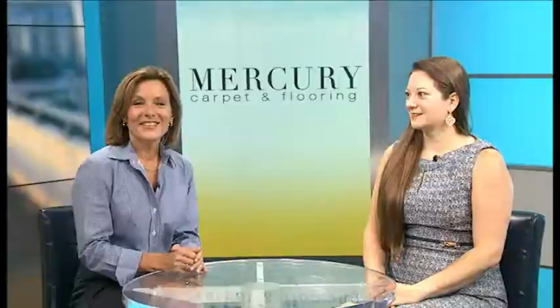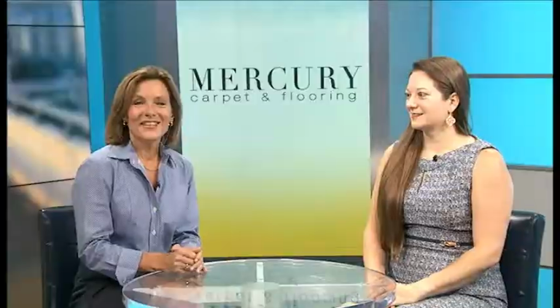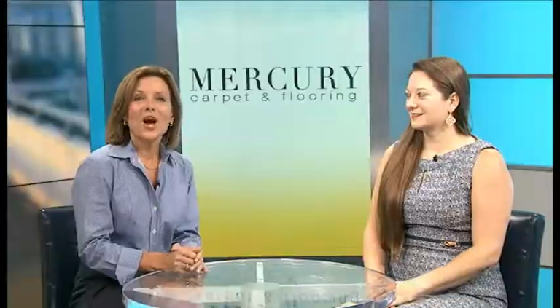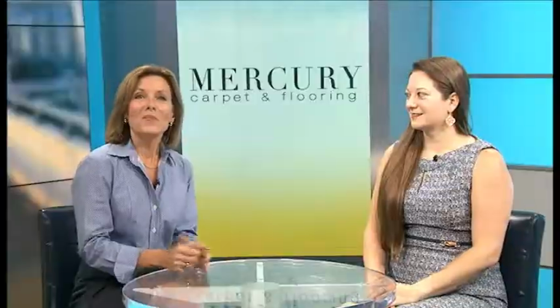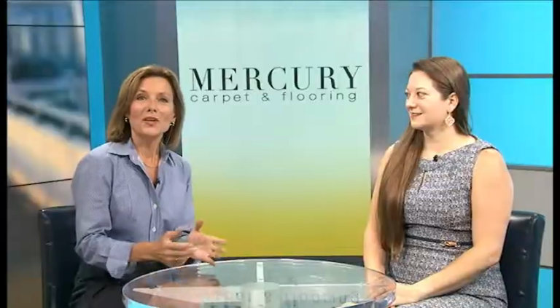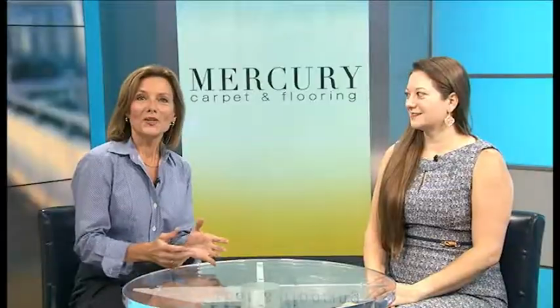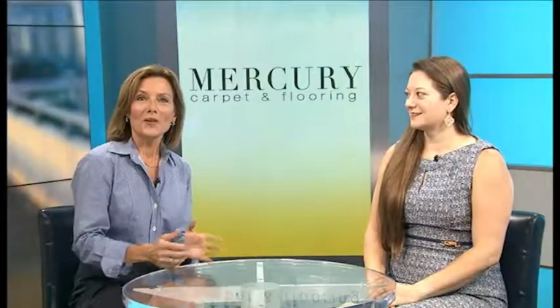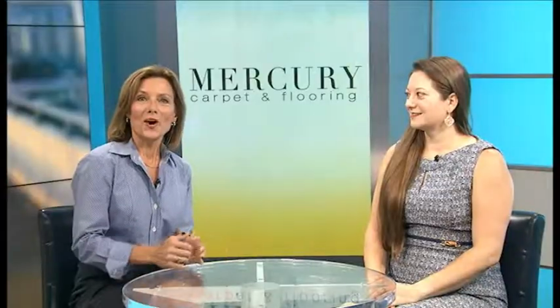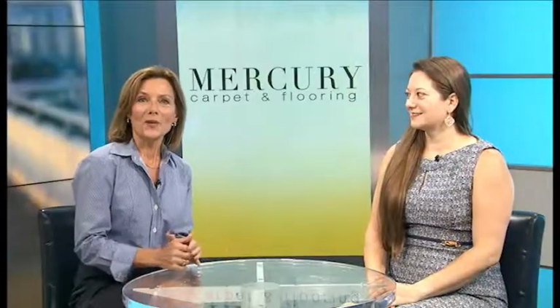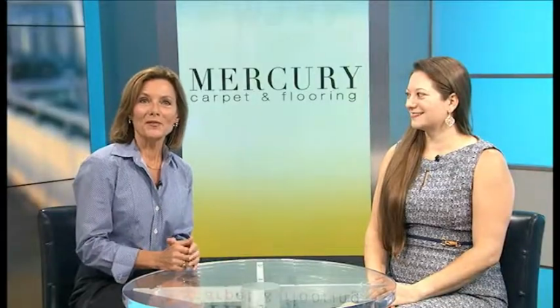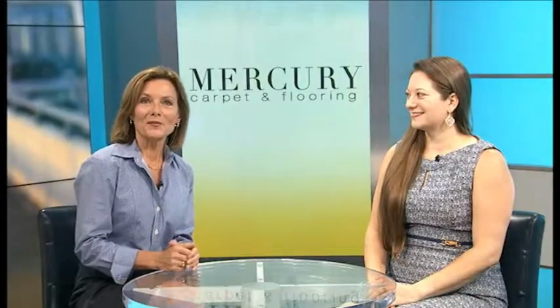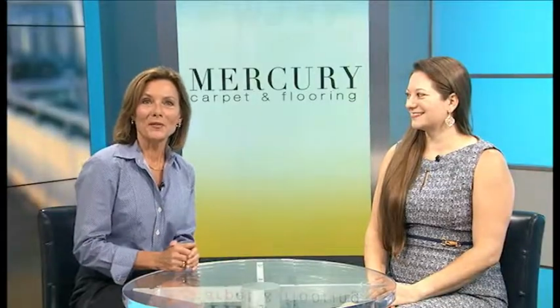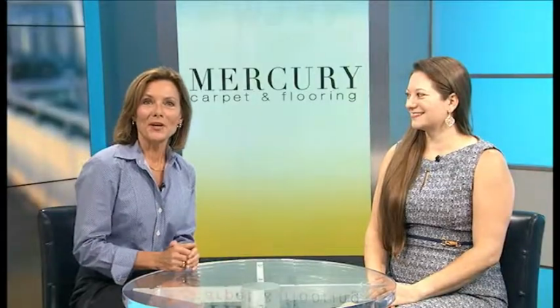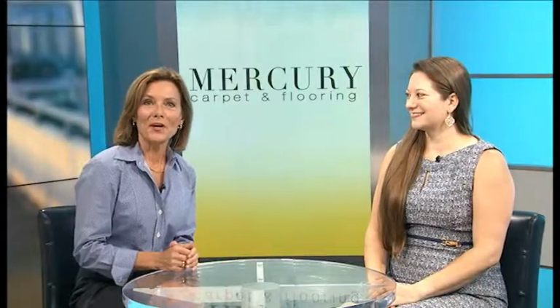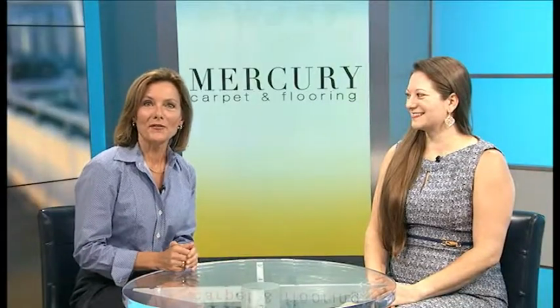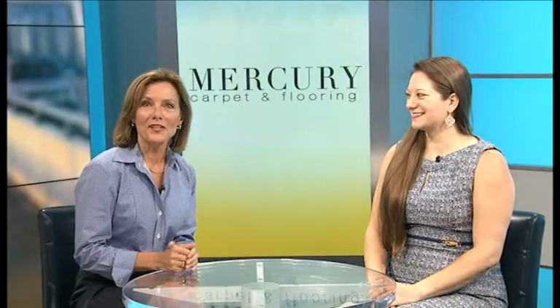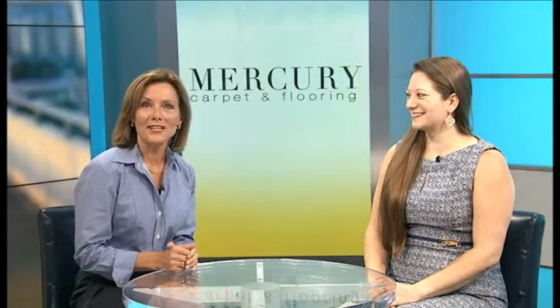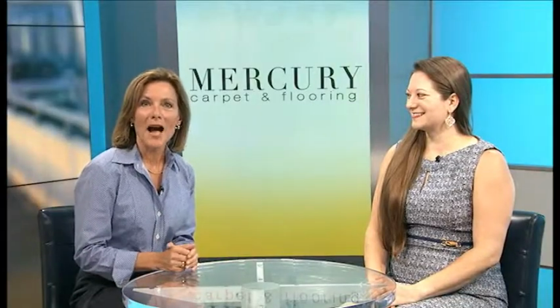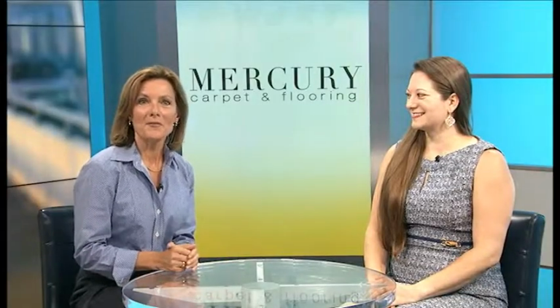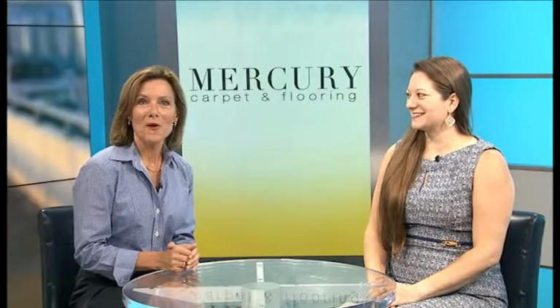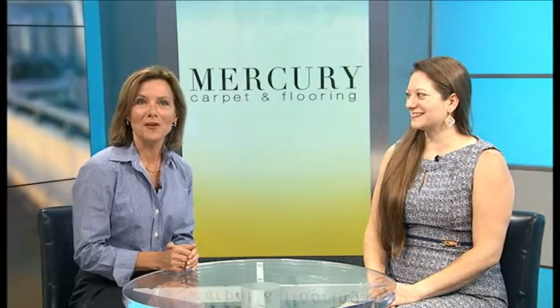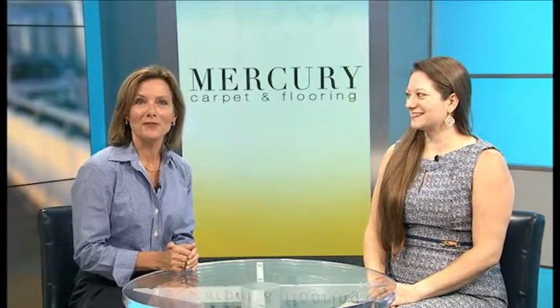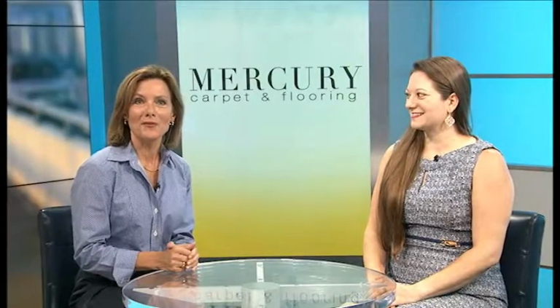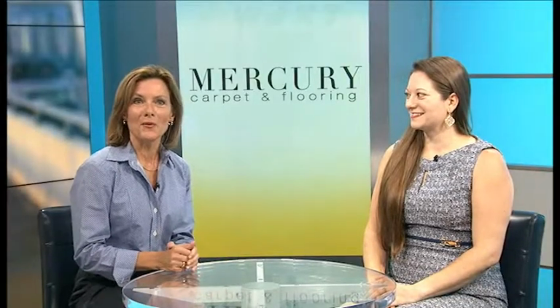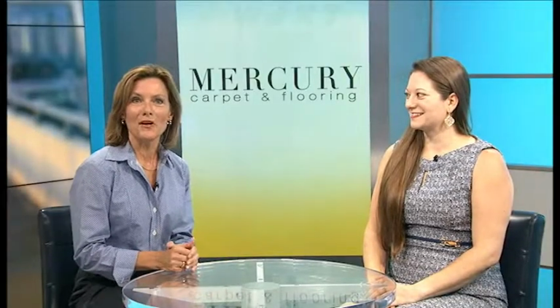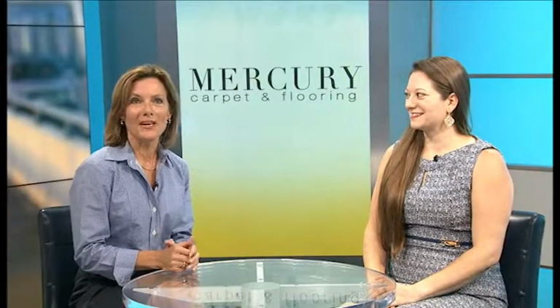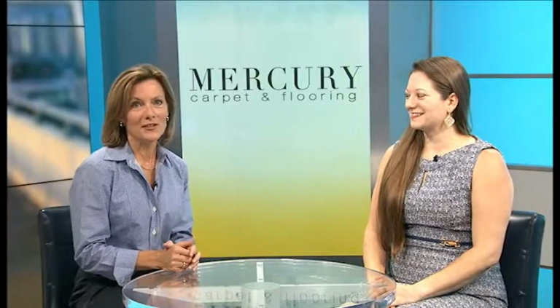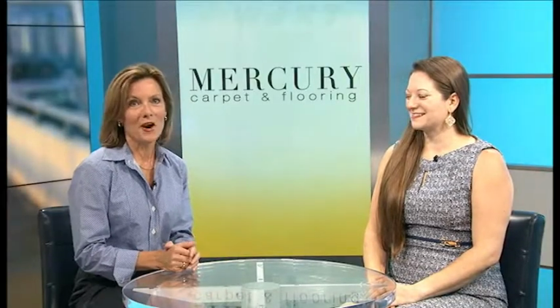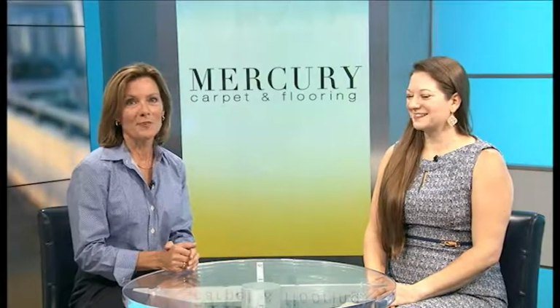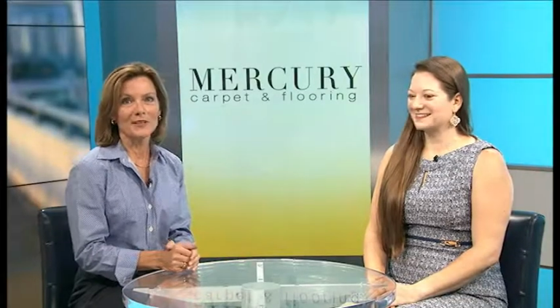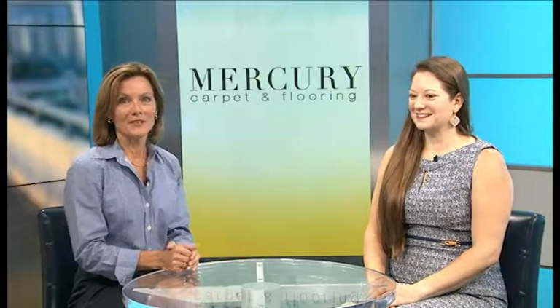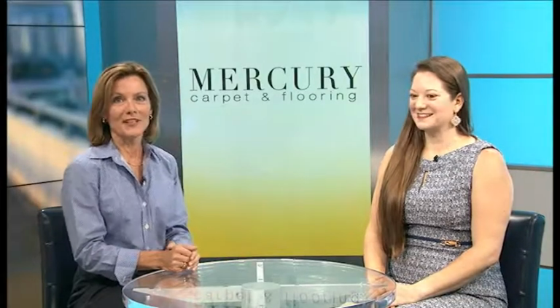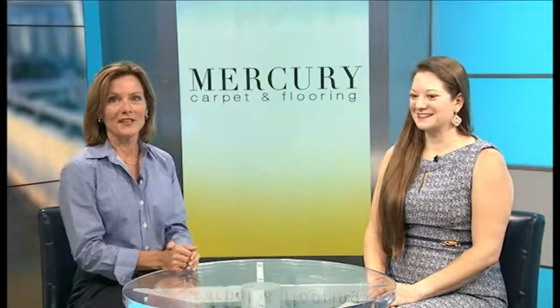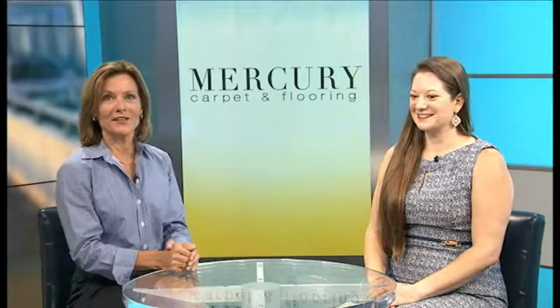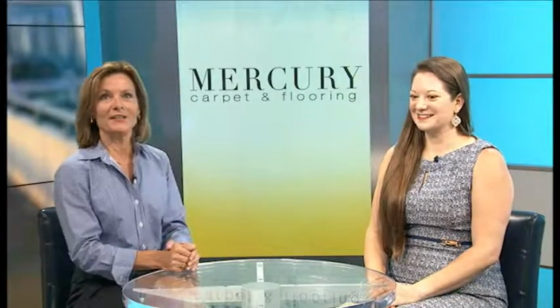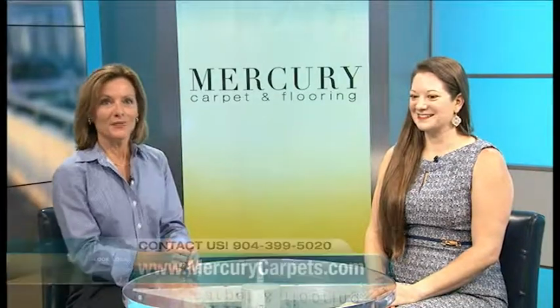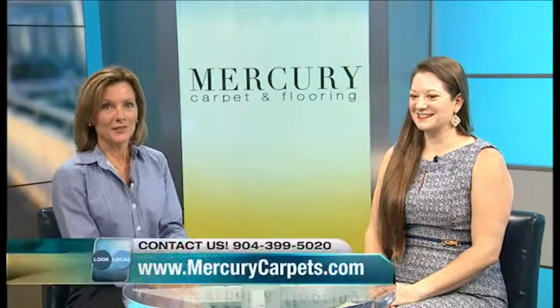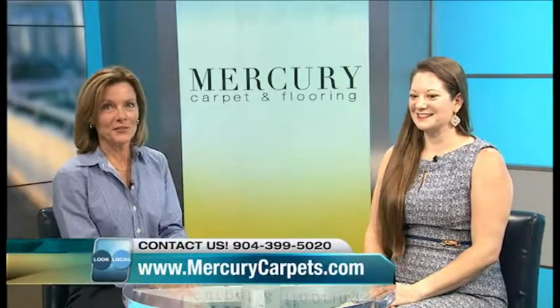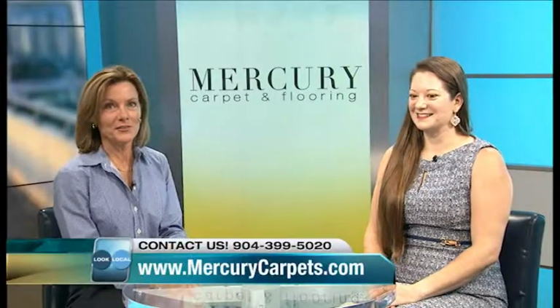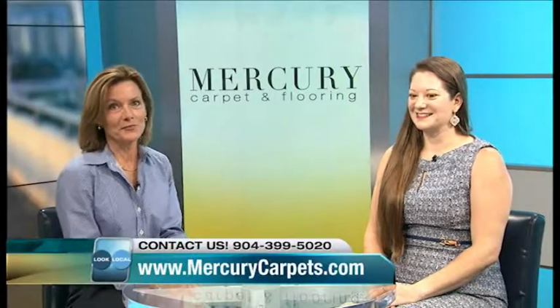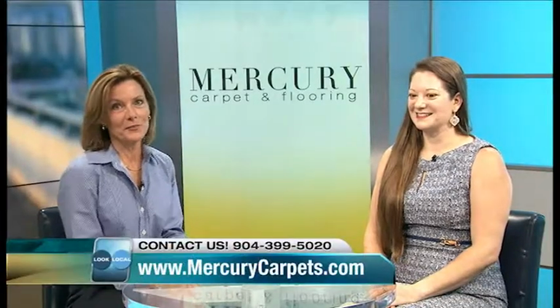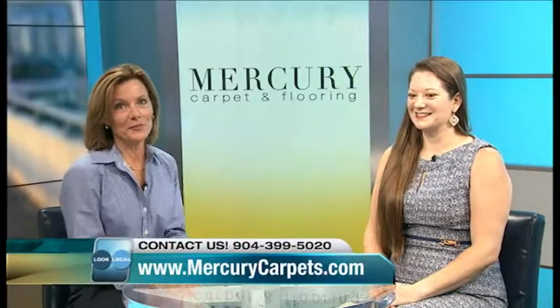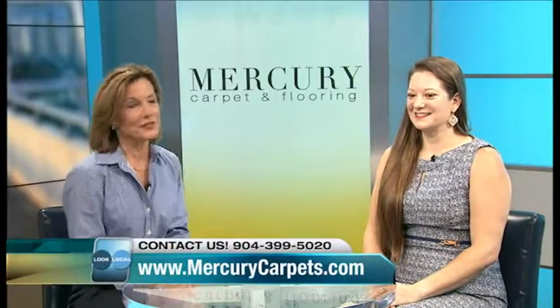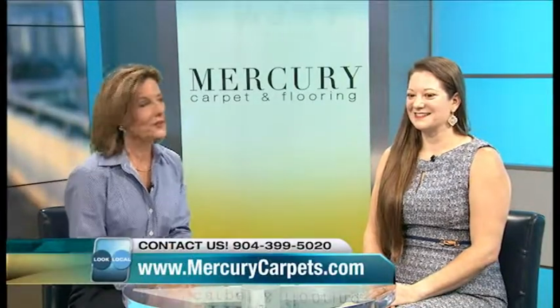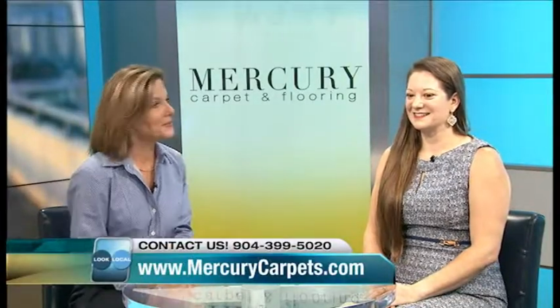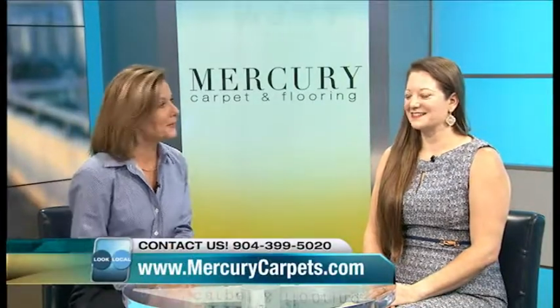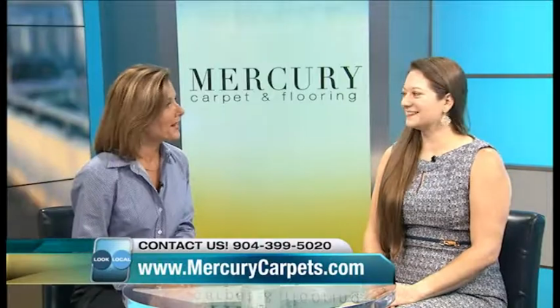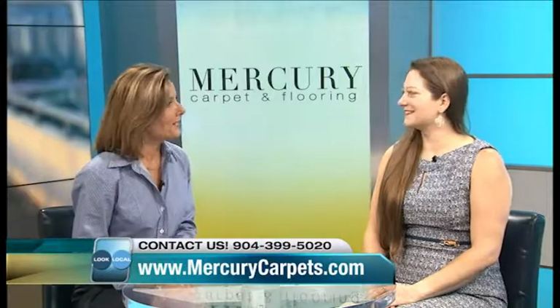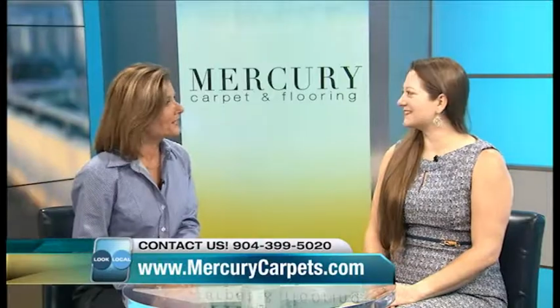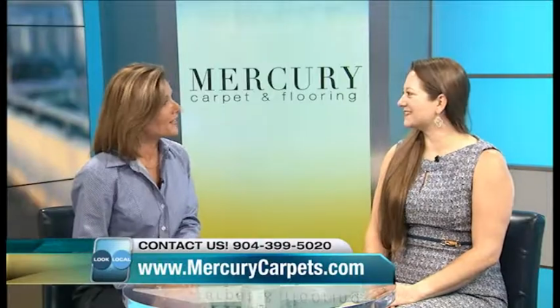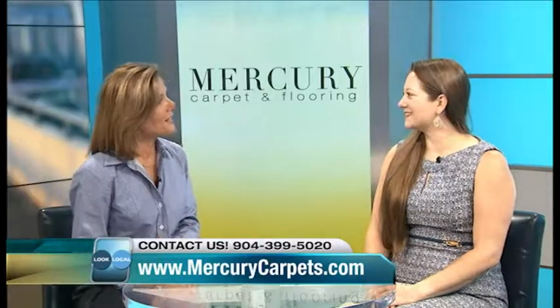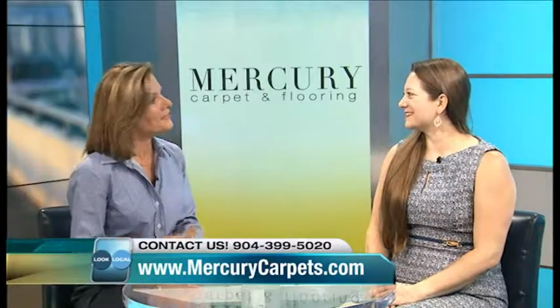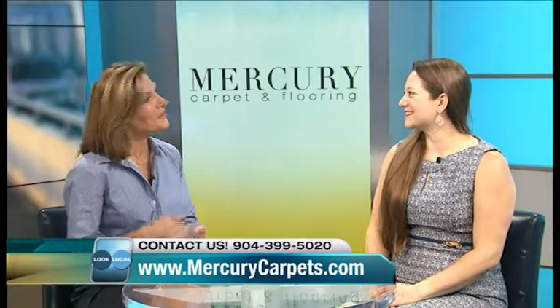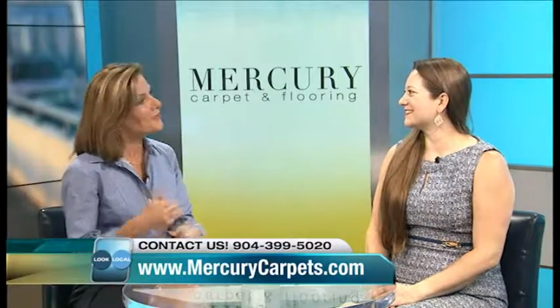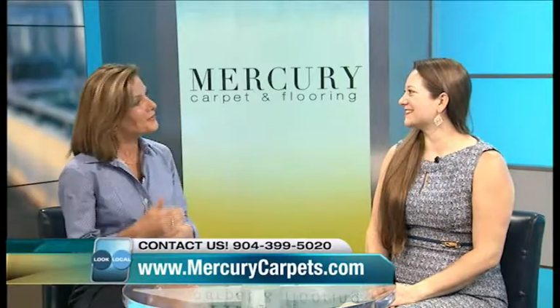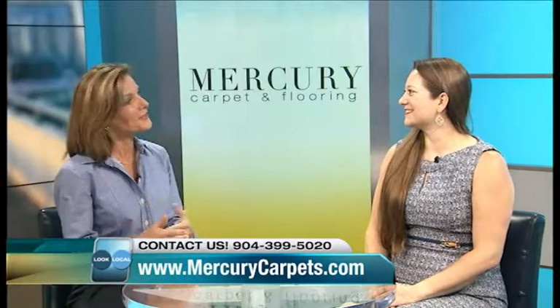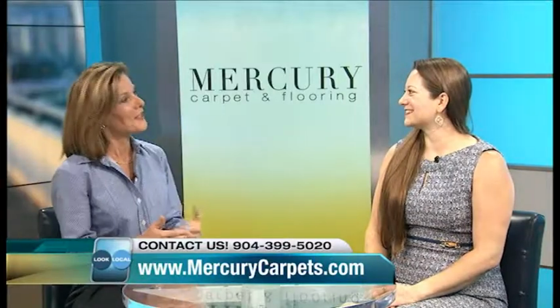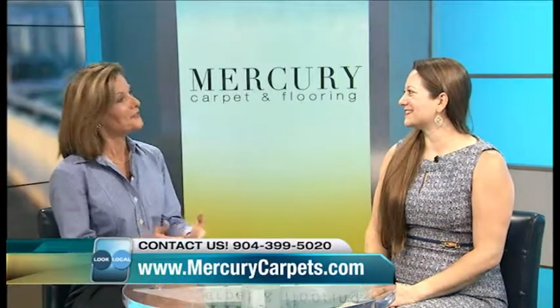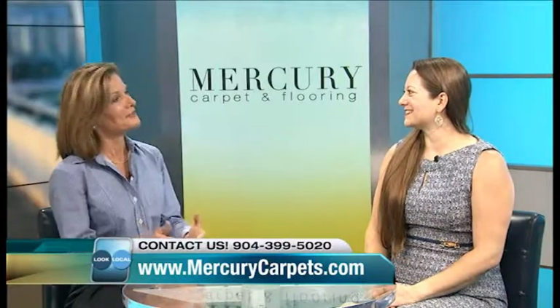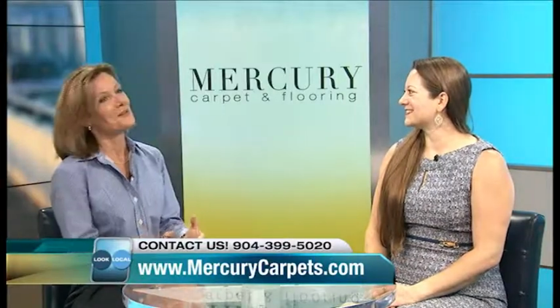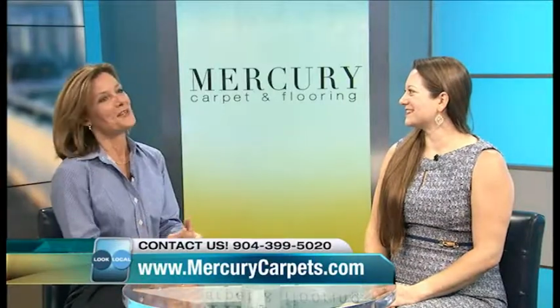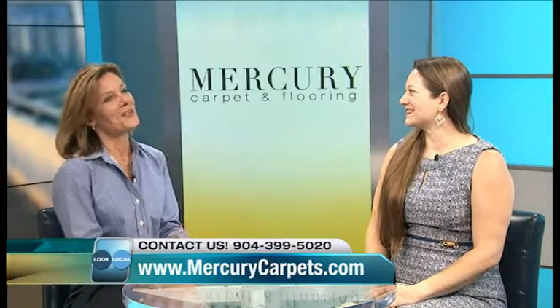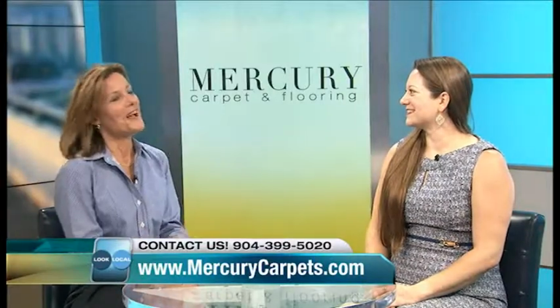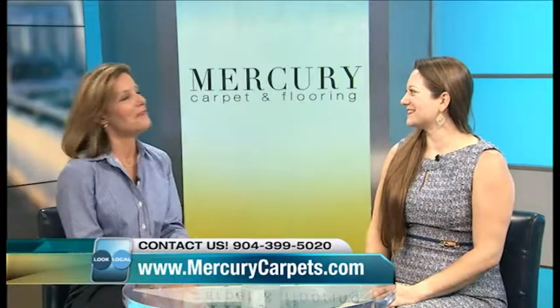Mercury Carpet and Flooring, offering top quality flooring and carpet, is here. Crystal Devenberg joins me now to discuss all the different types of flooring they have.